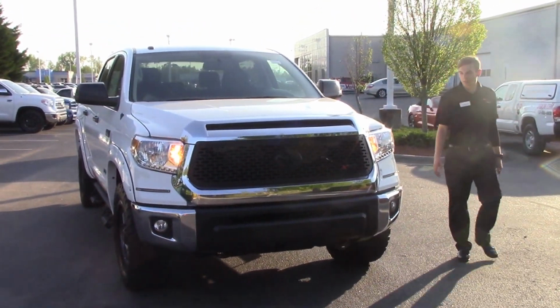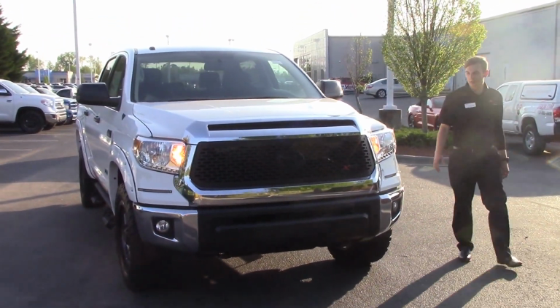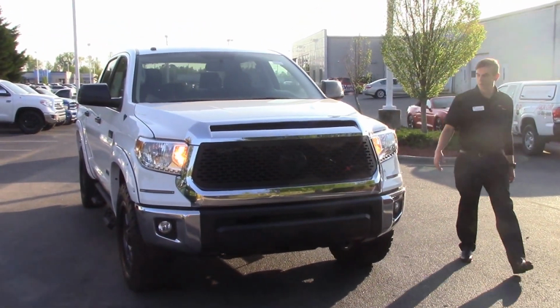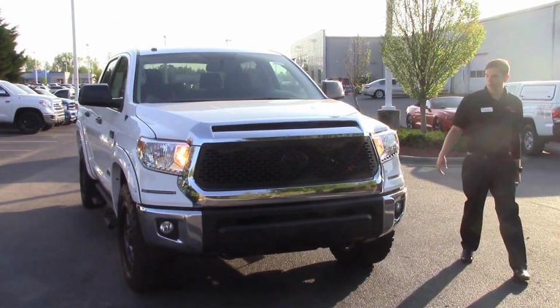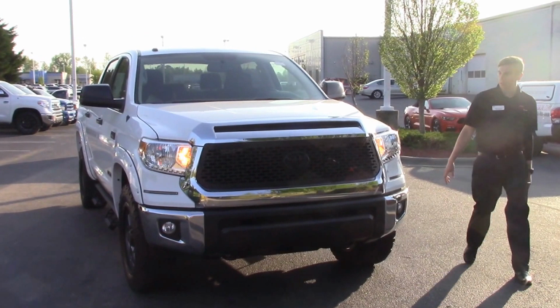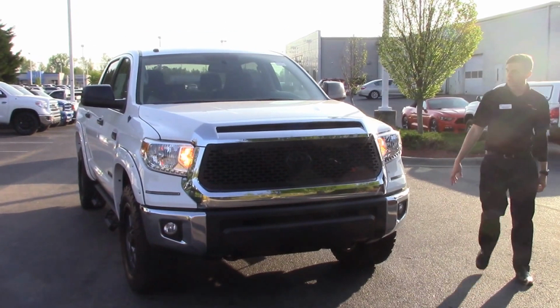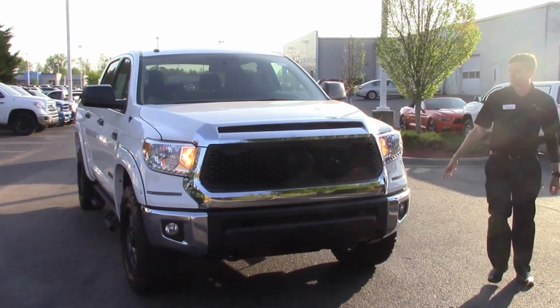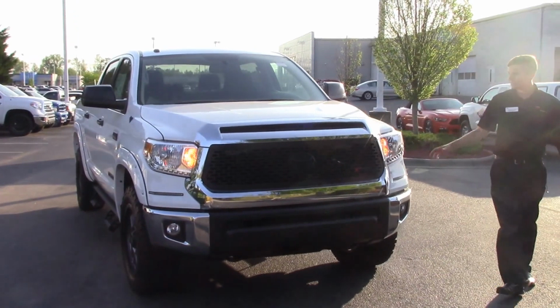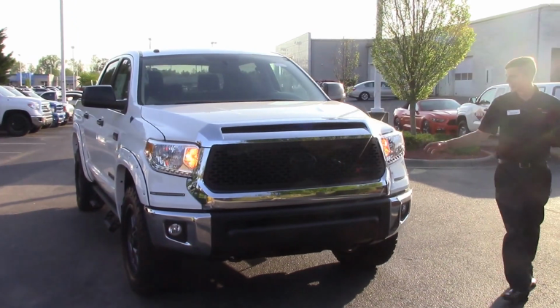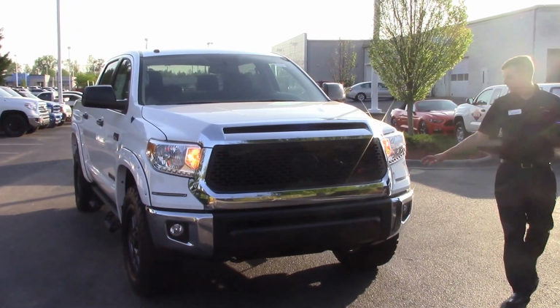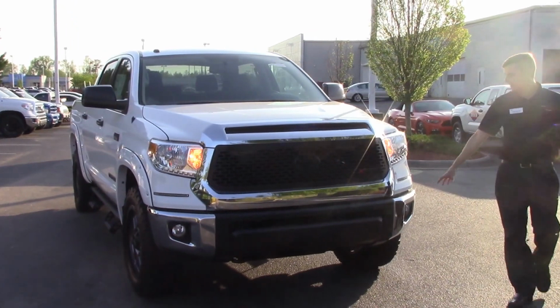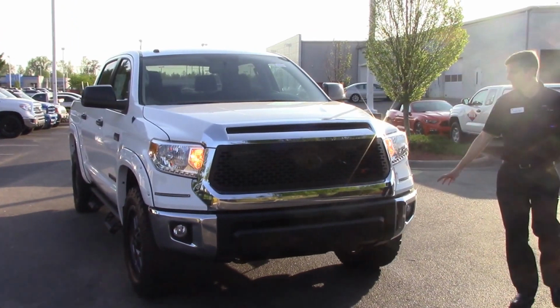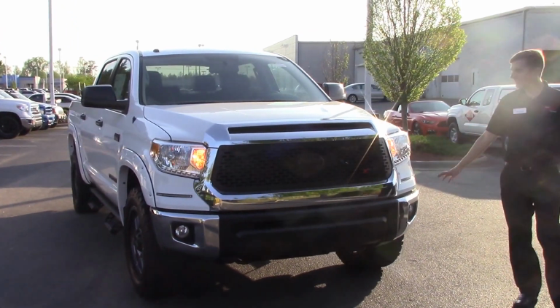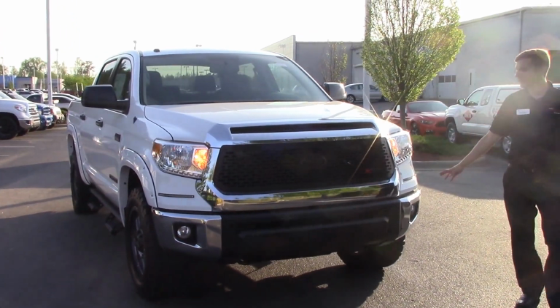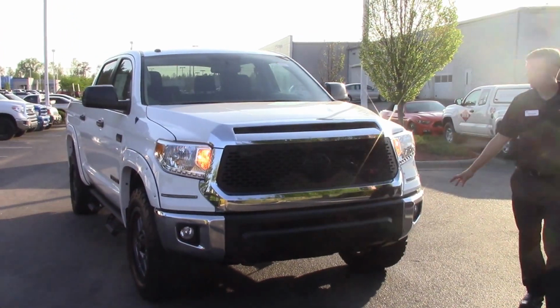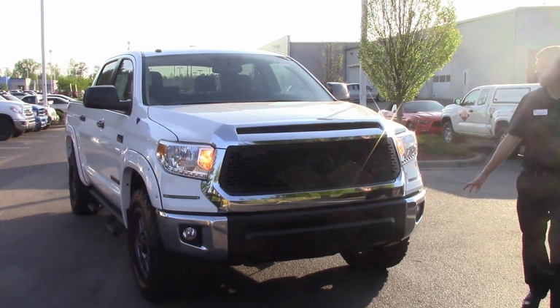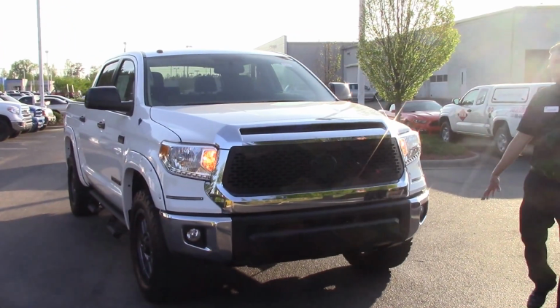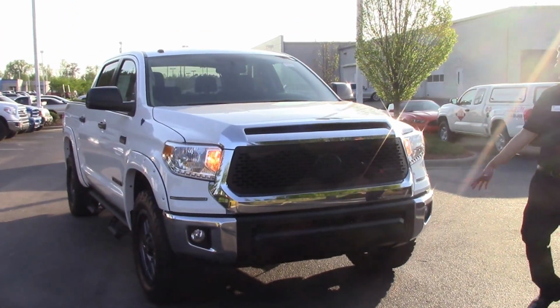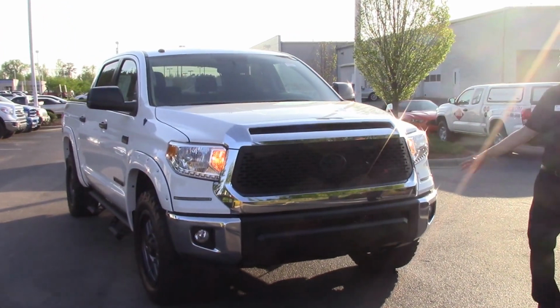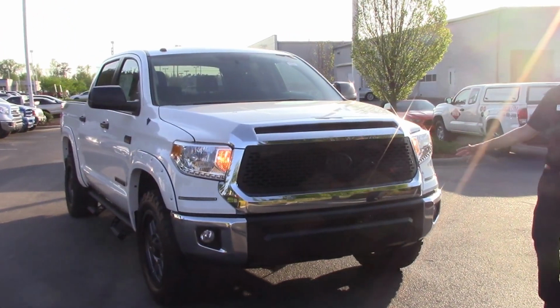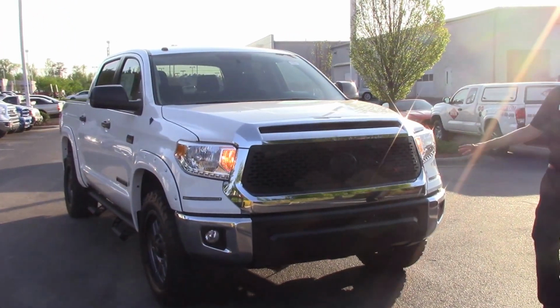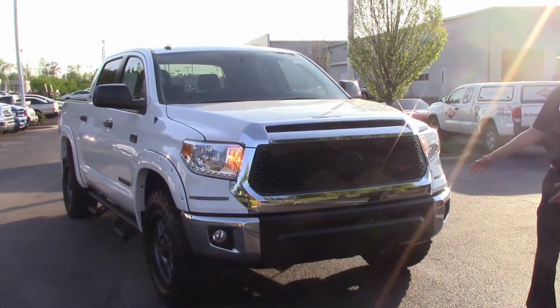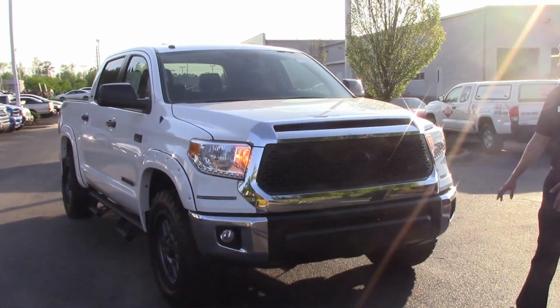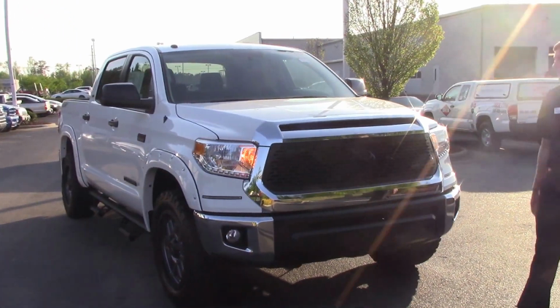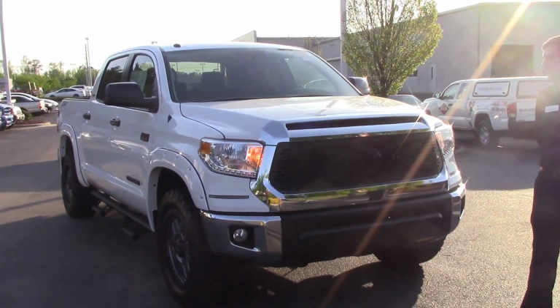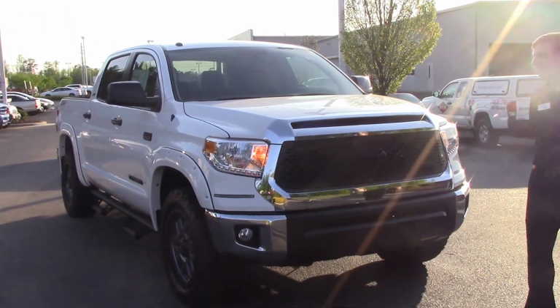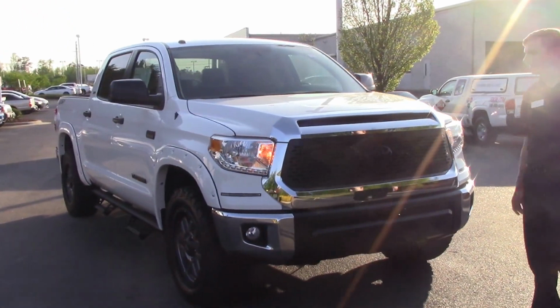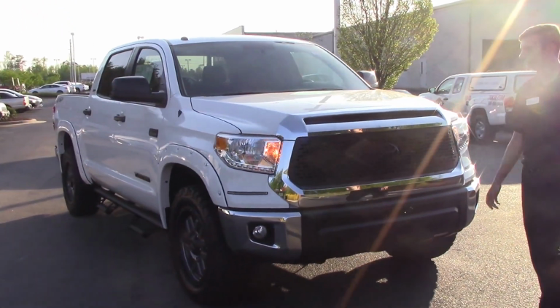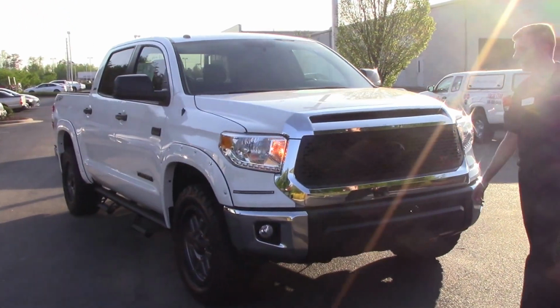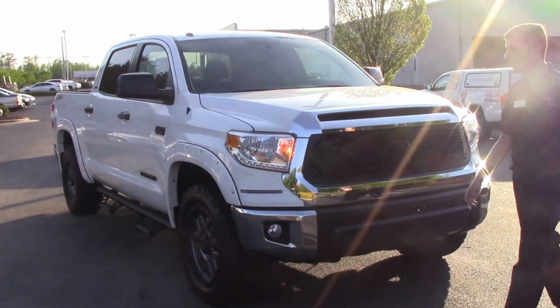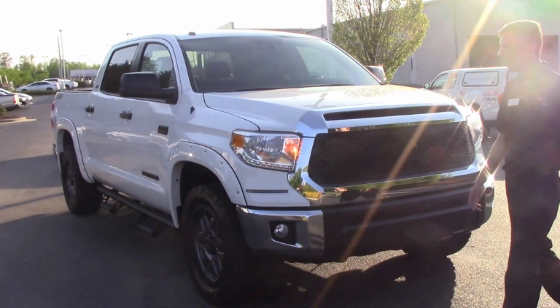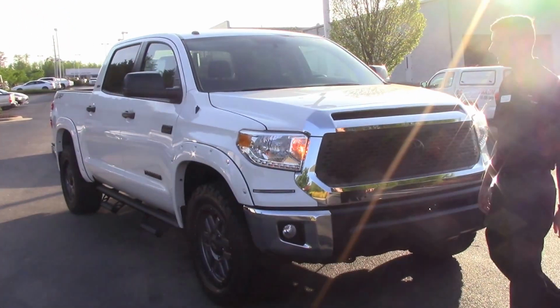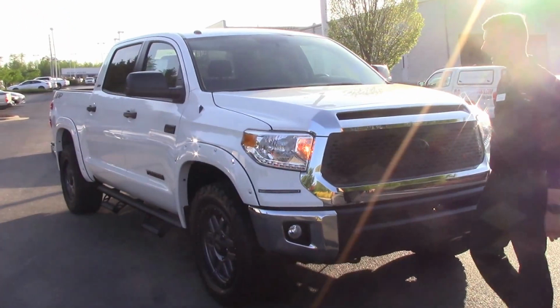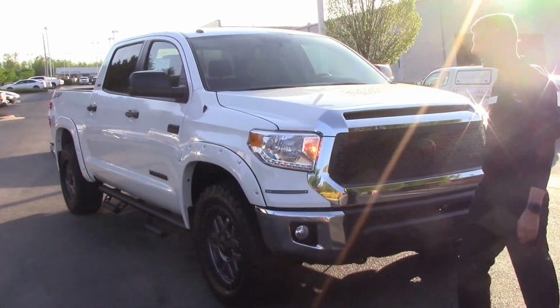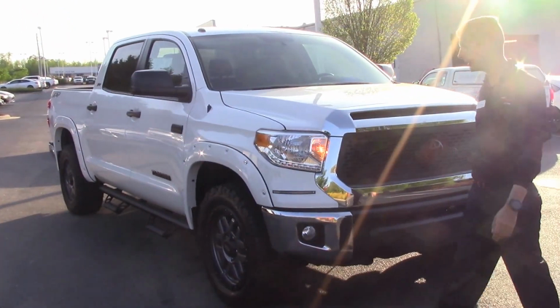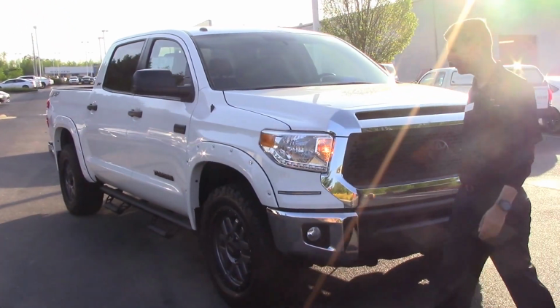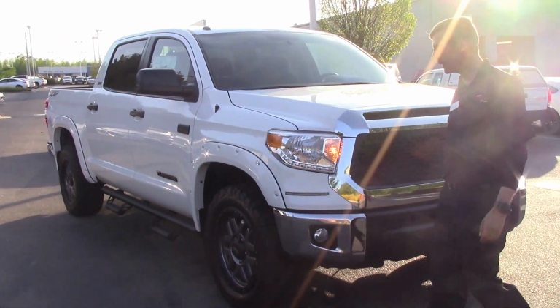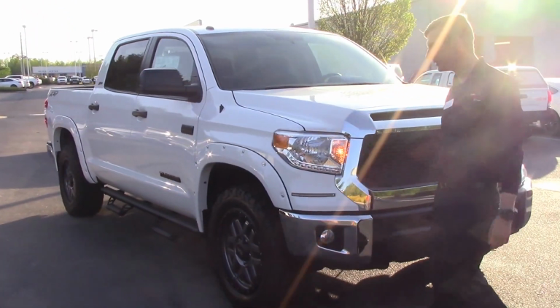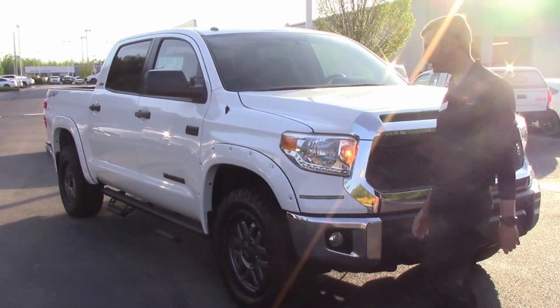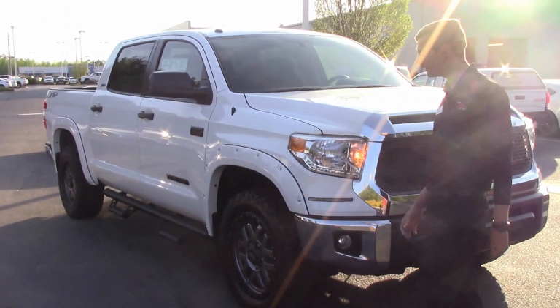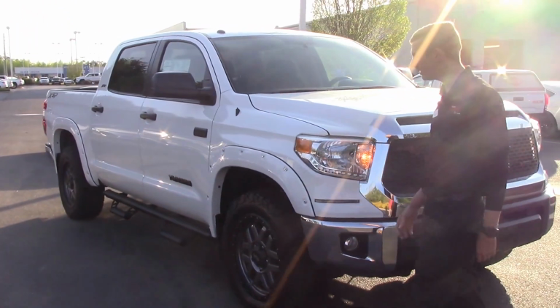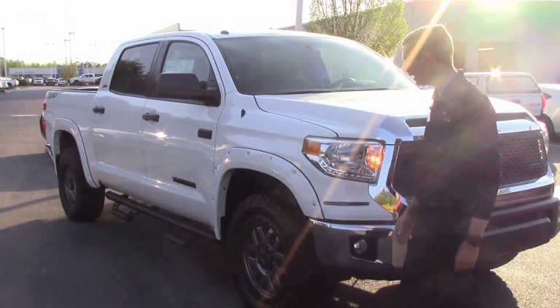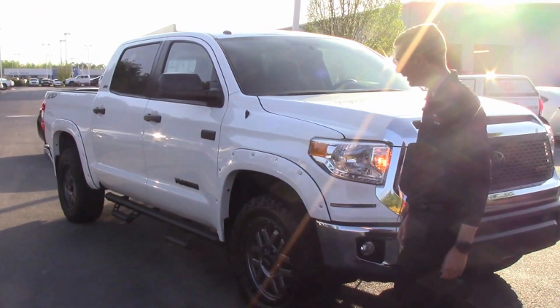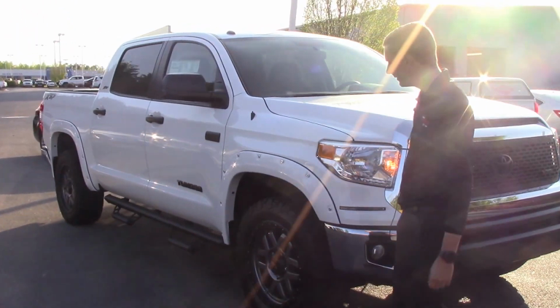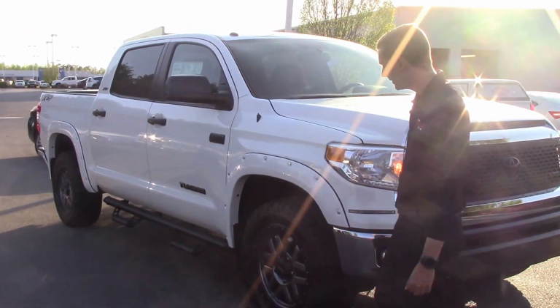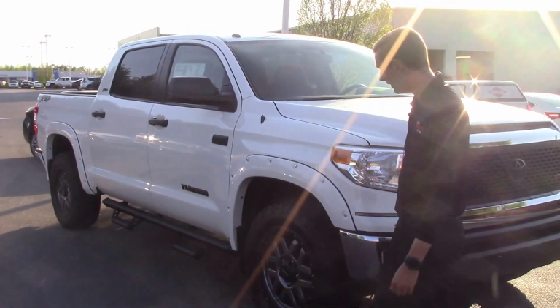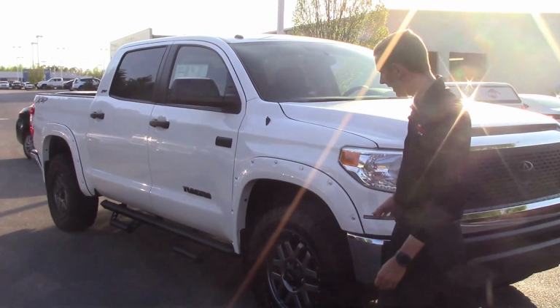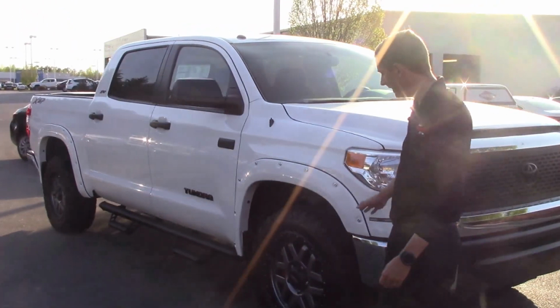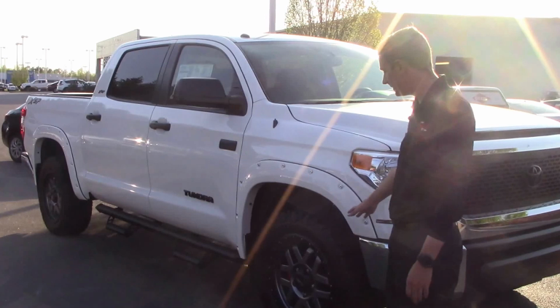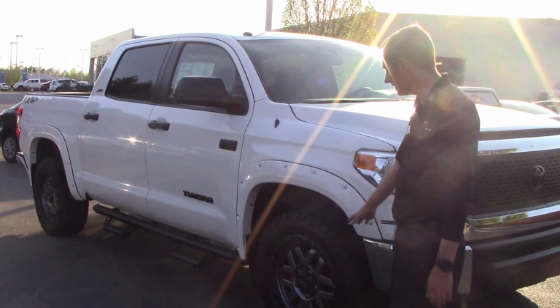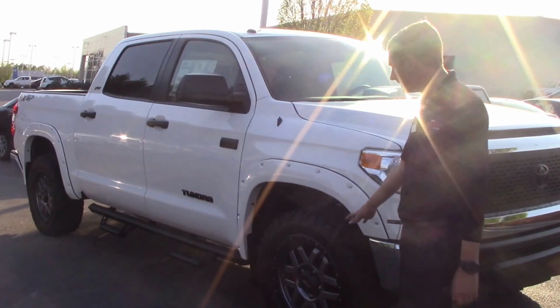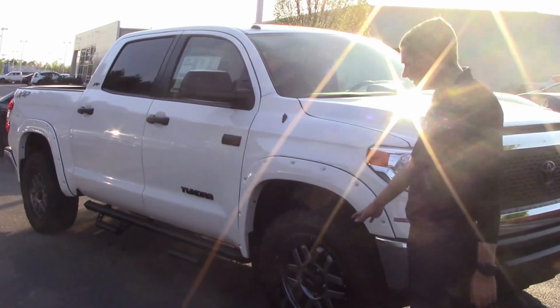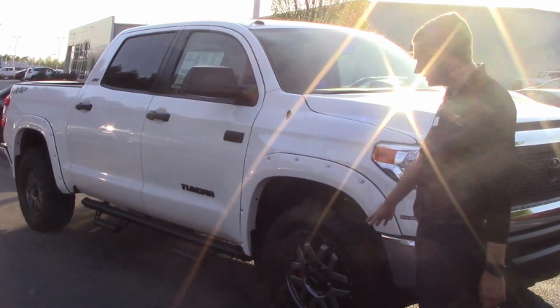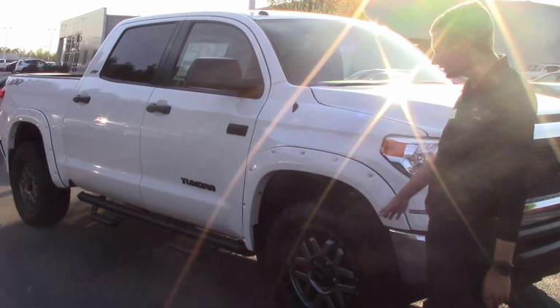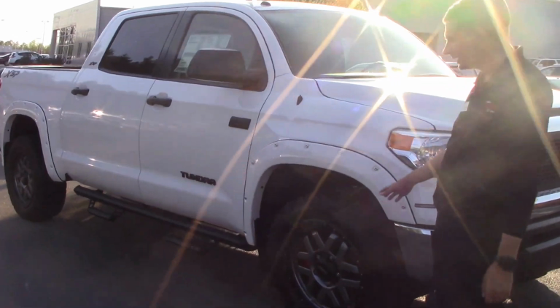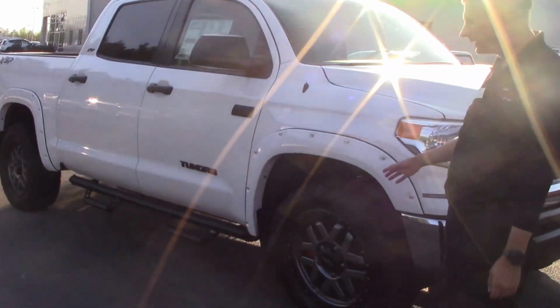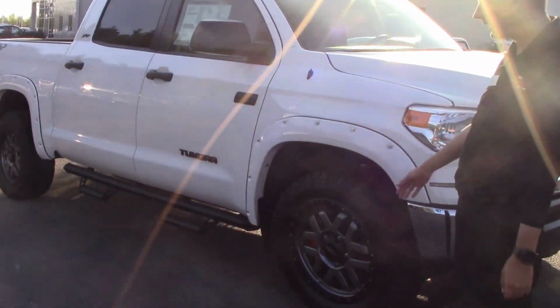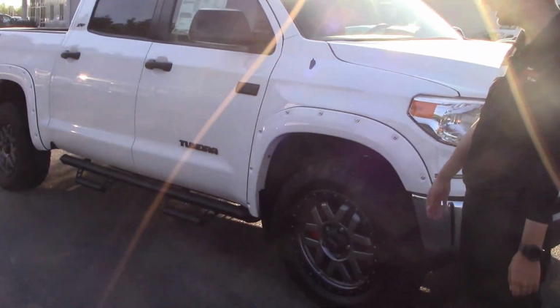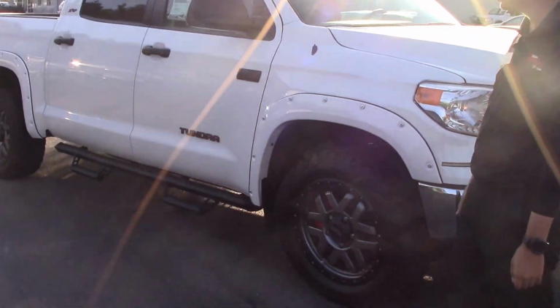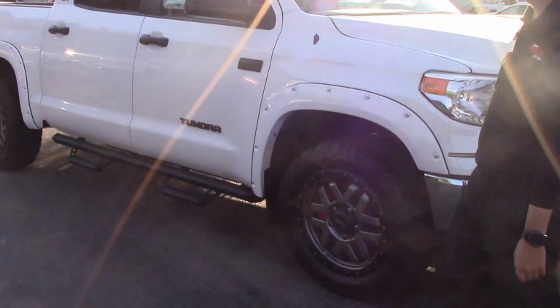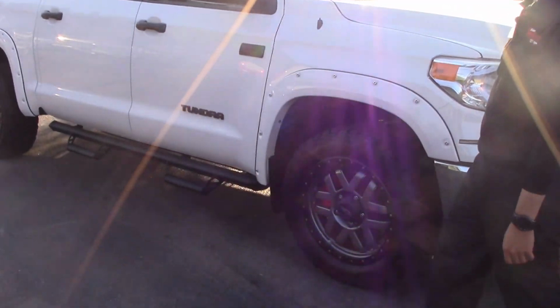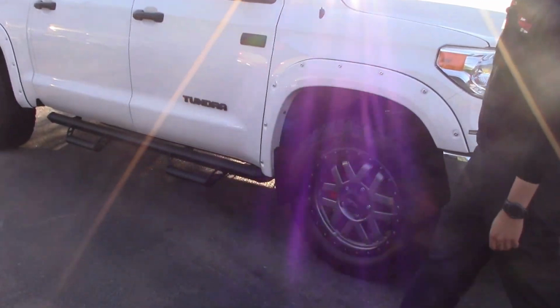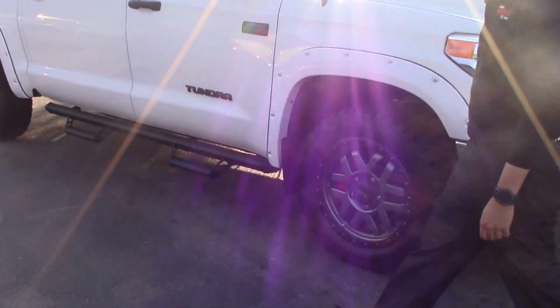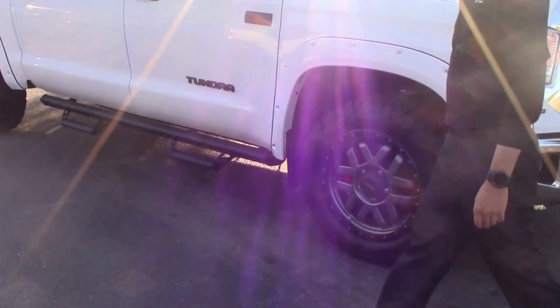On the front, you can see you've got your DRLs, which are going to be your LED daytime running lights. Come around to the side, and you've got your 18-inch alloy wheels.